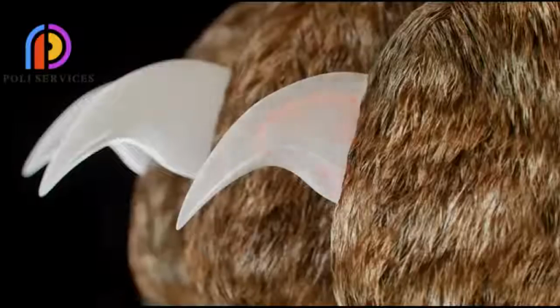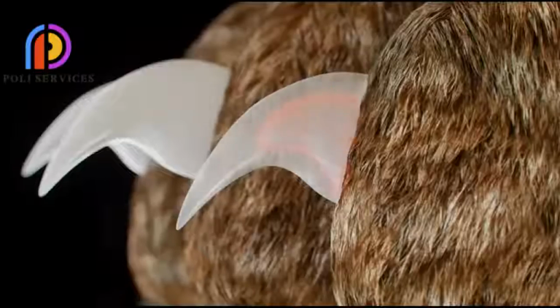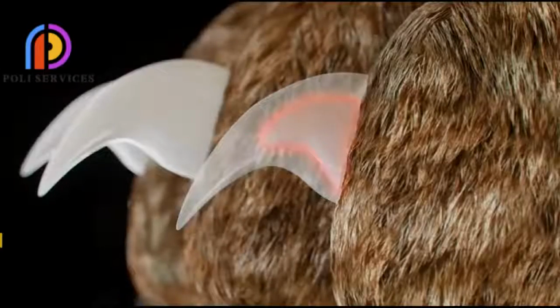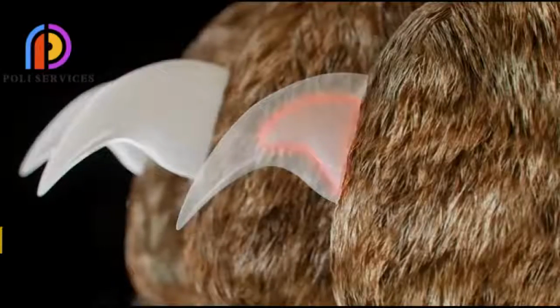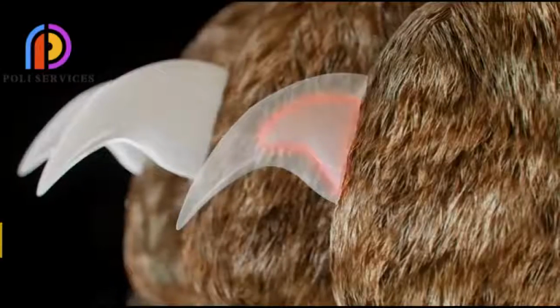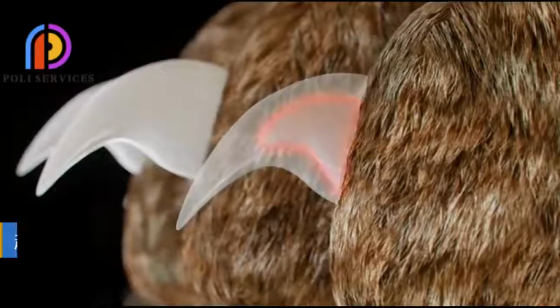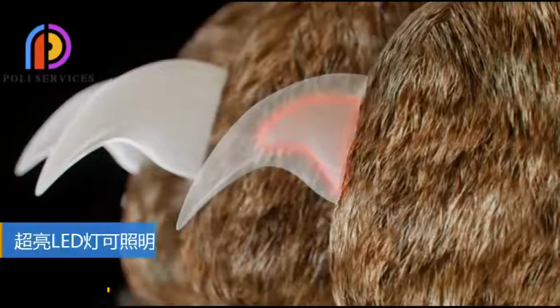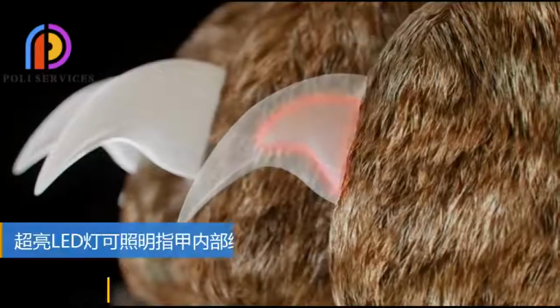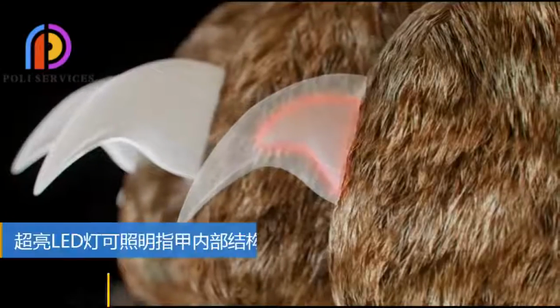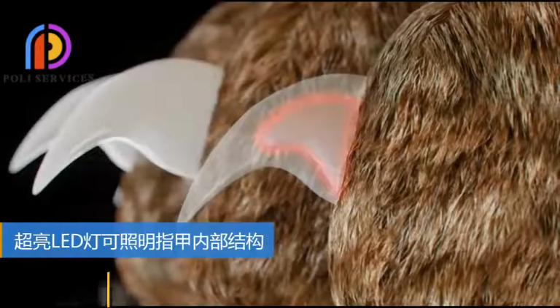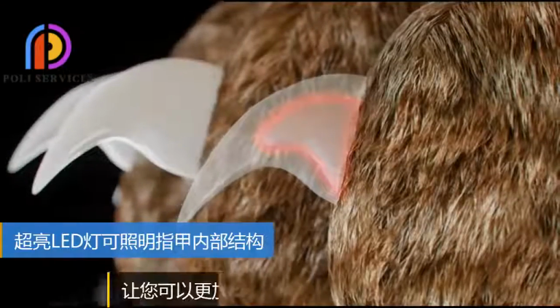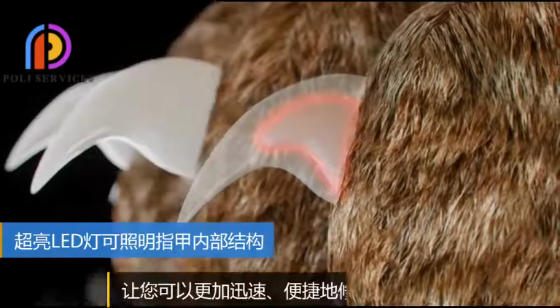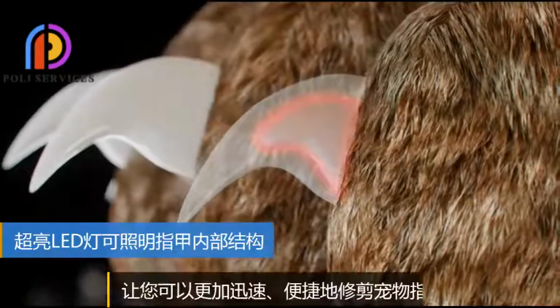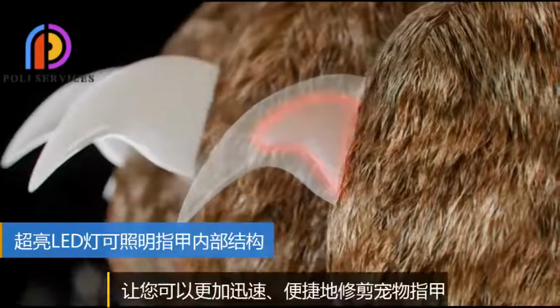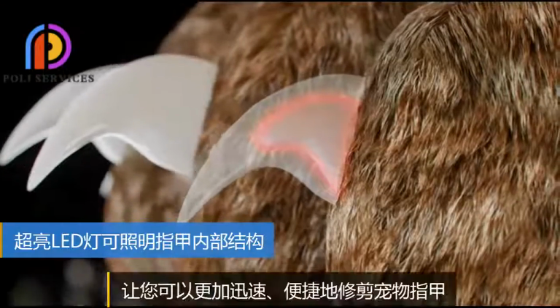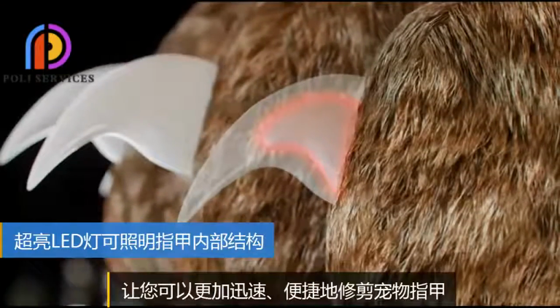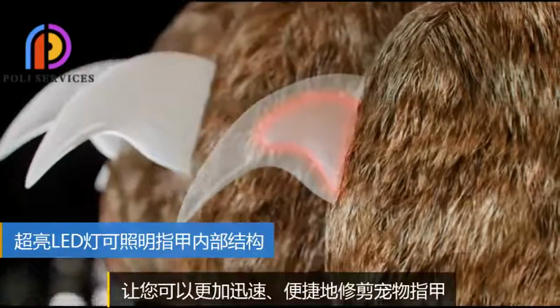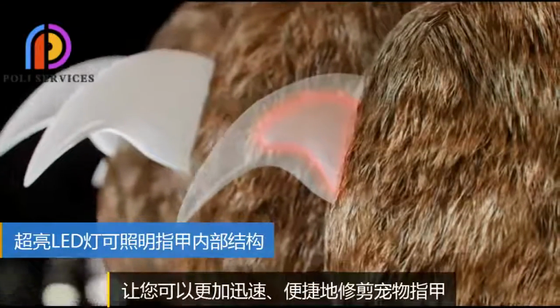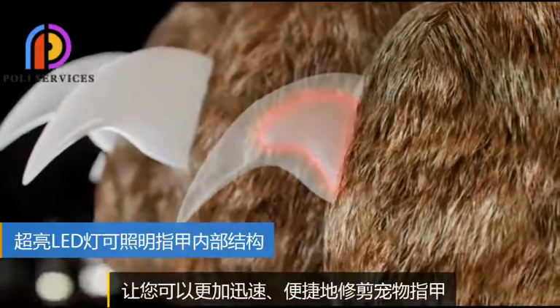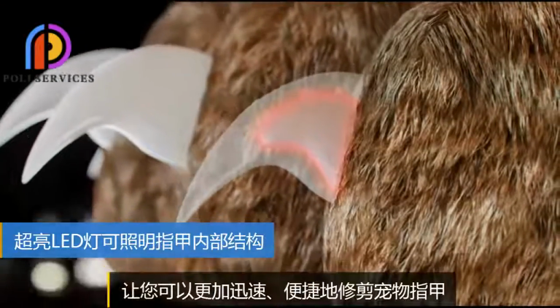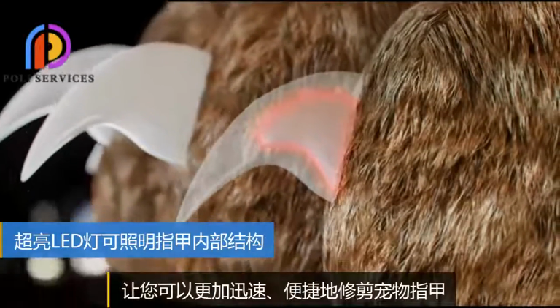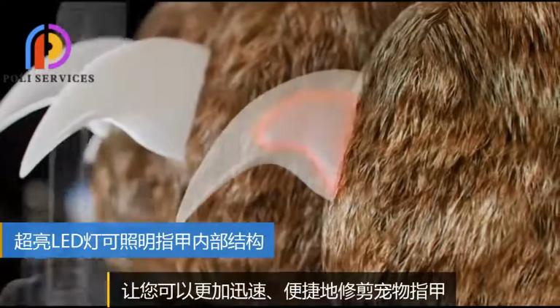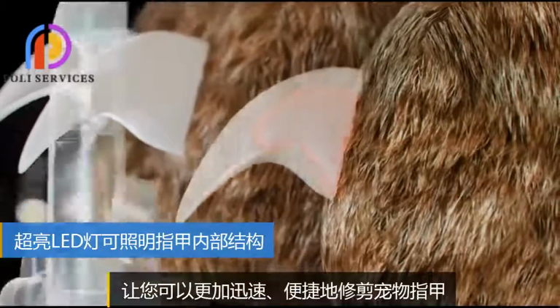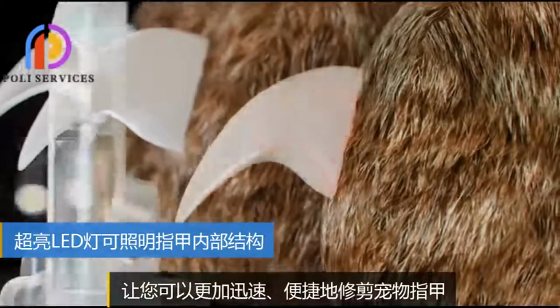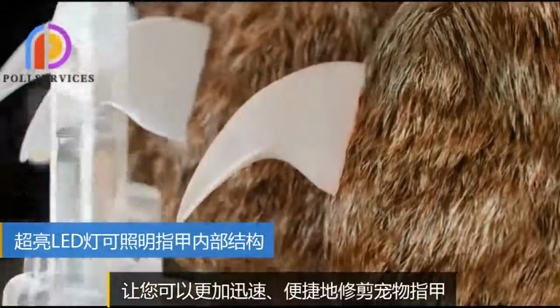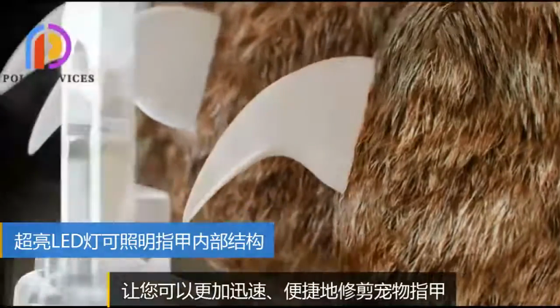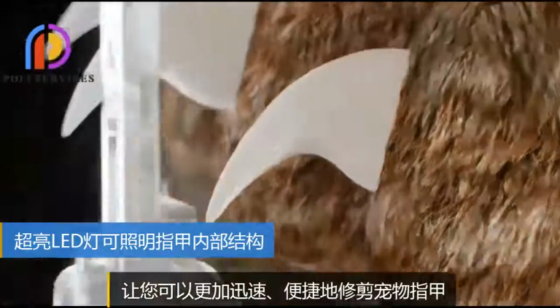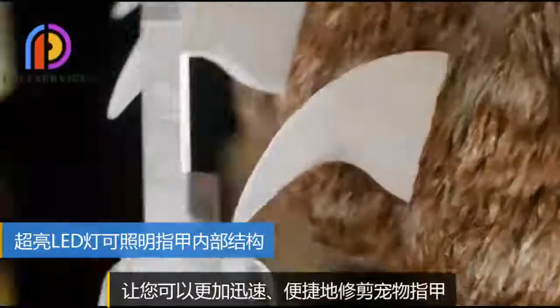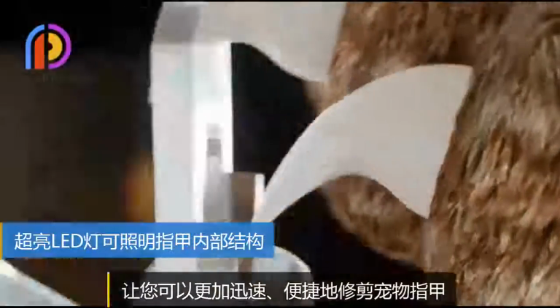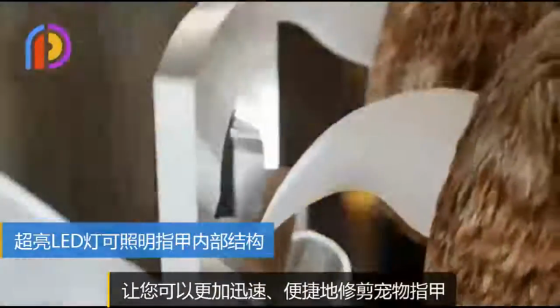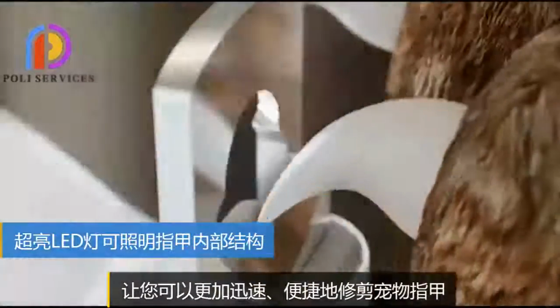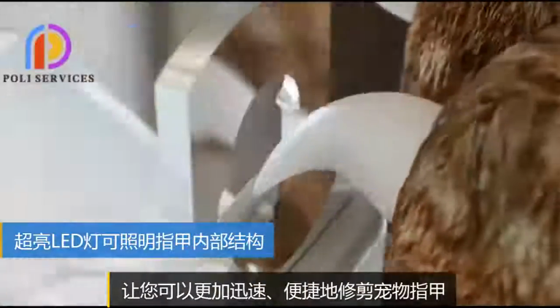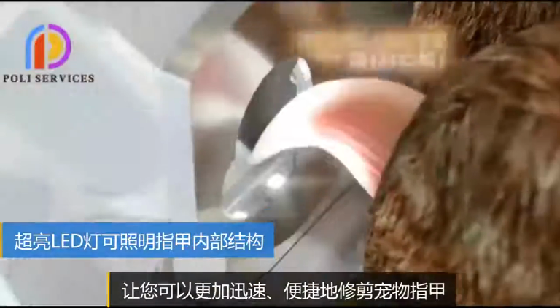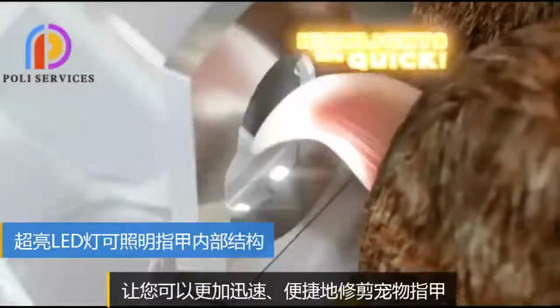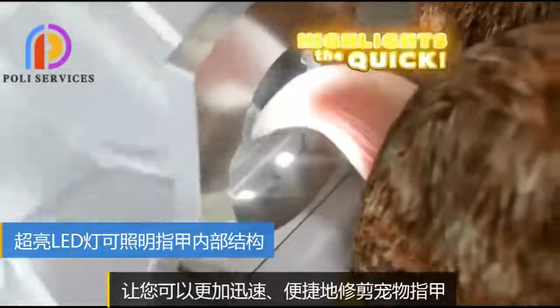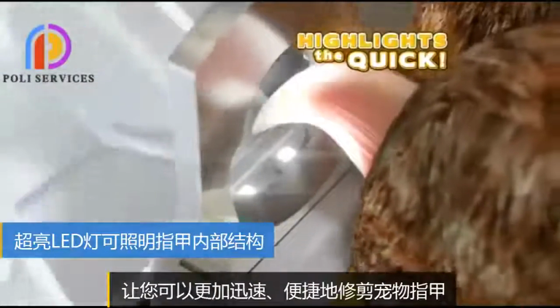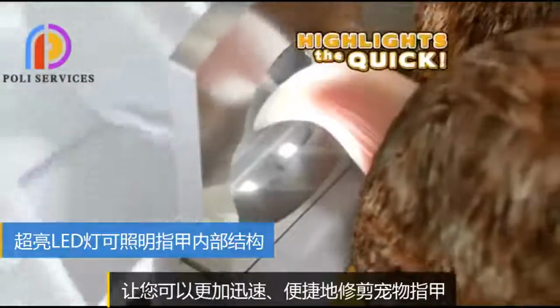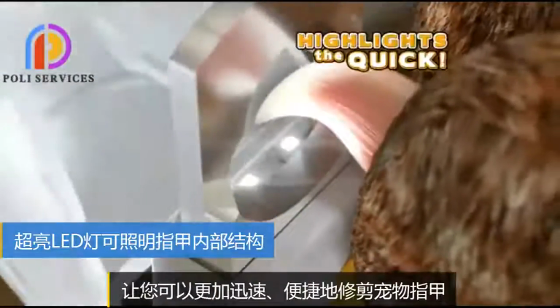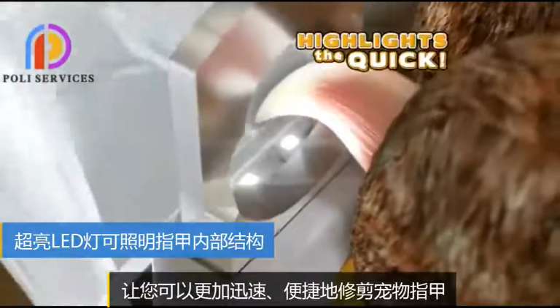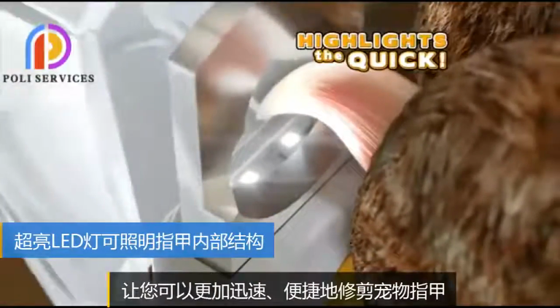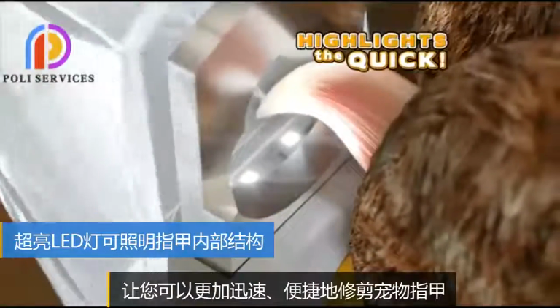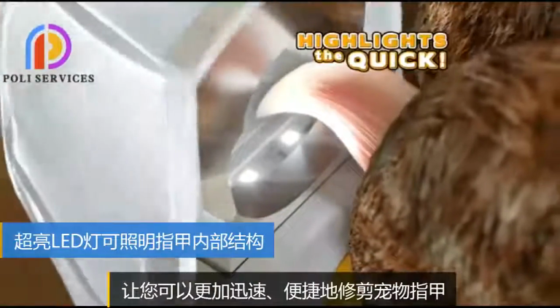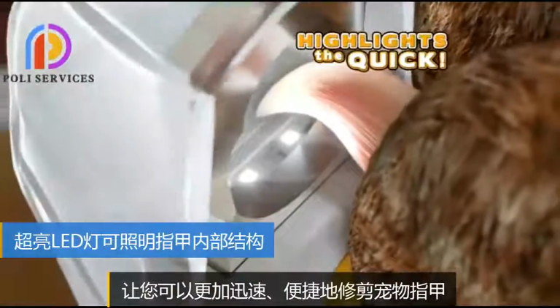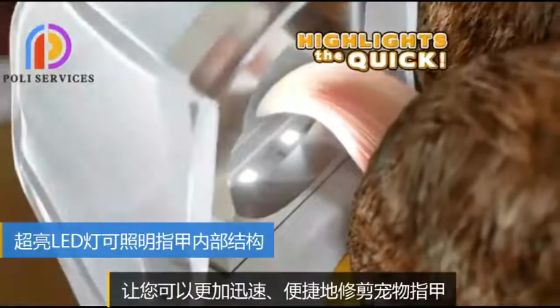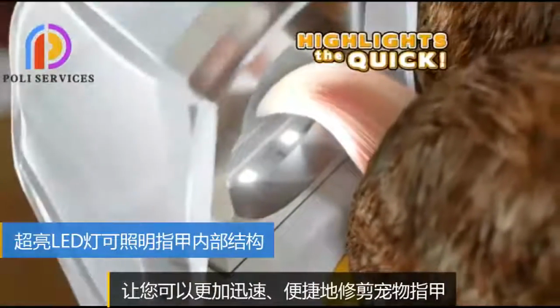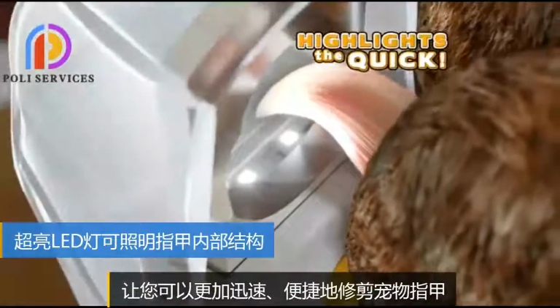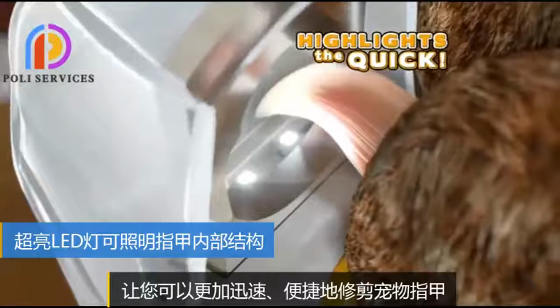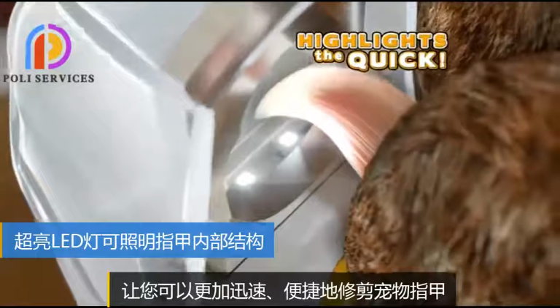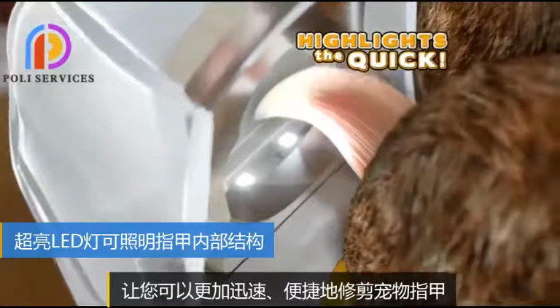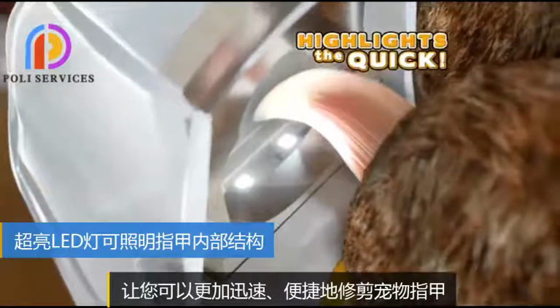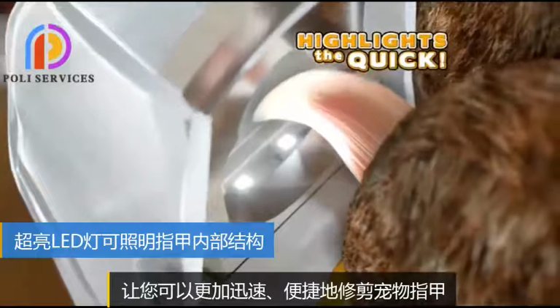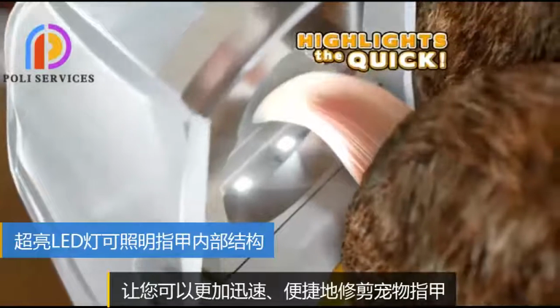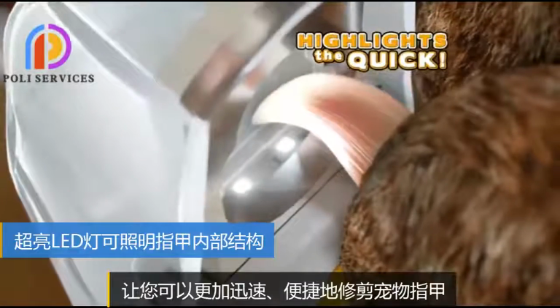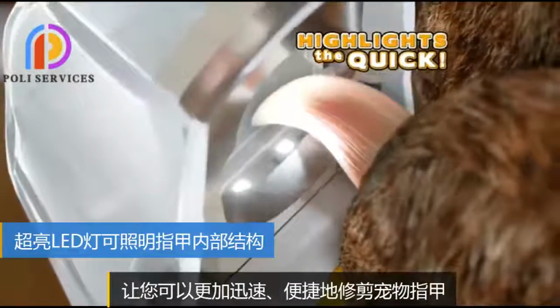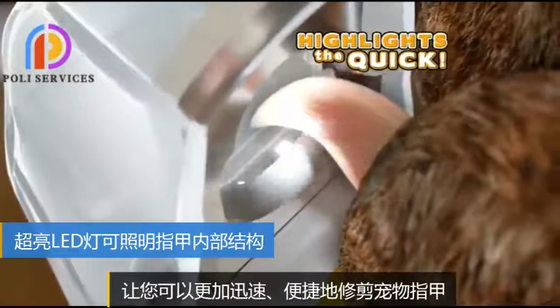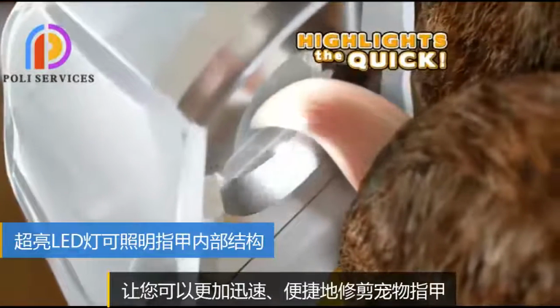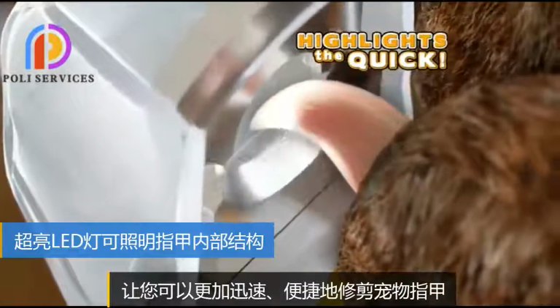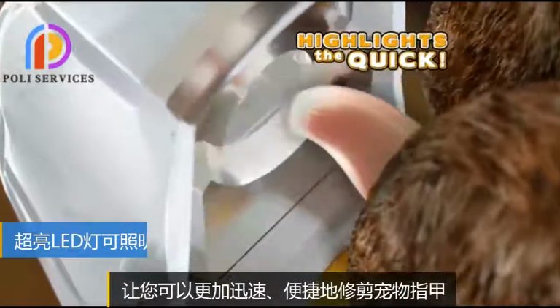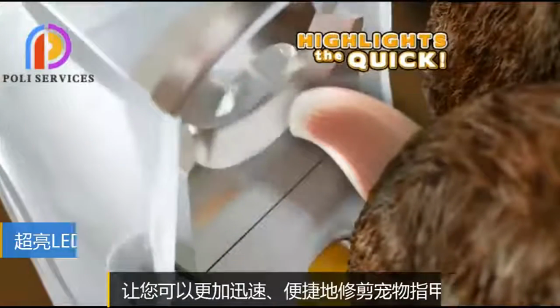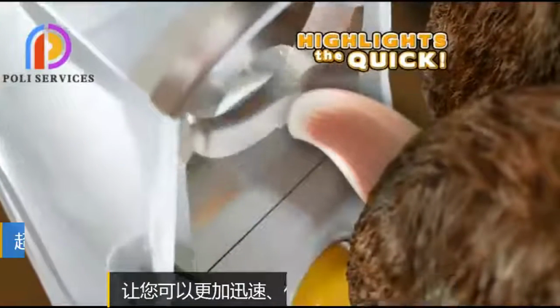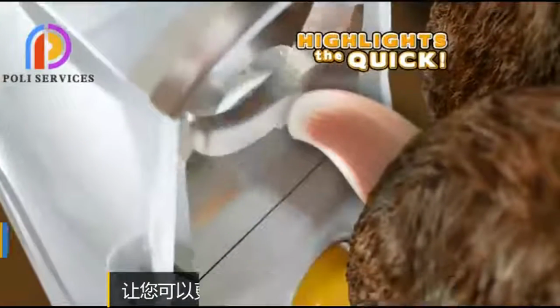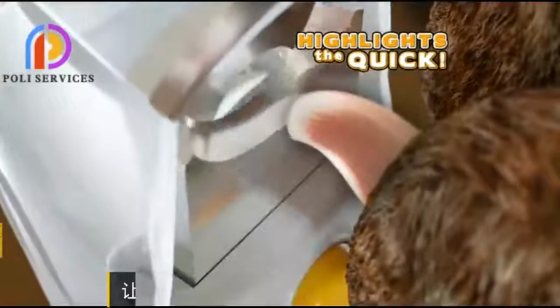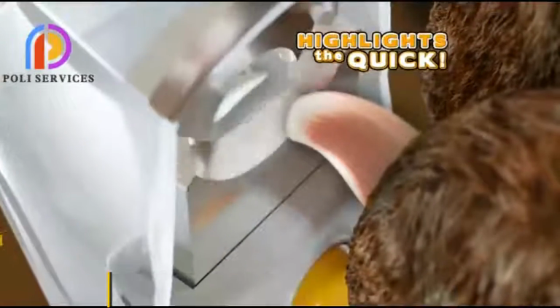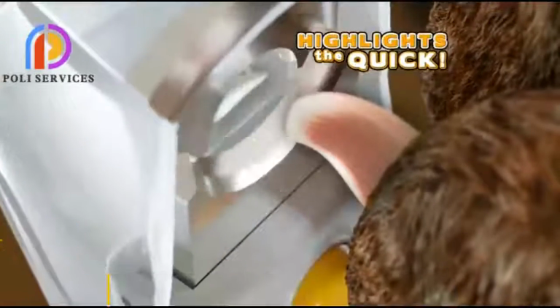Pets have an internal vein called the Quick. Pedicare highlights the Quick, making it easier for you to safely cut your pet's nails.